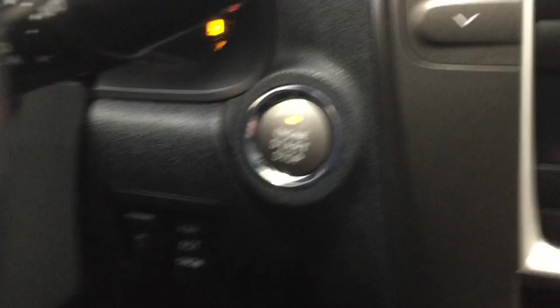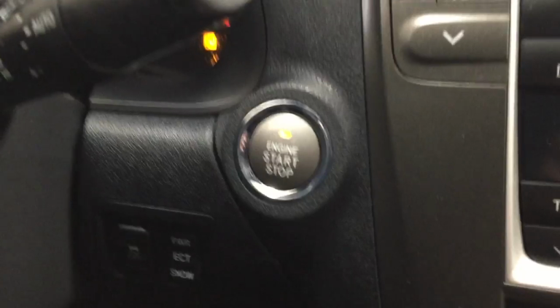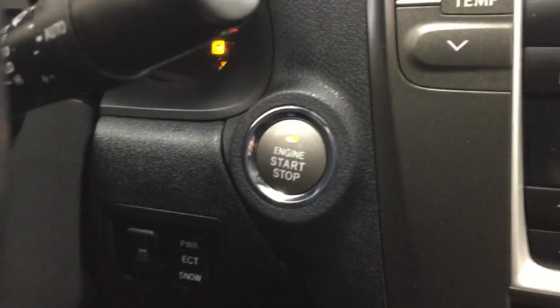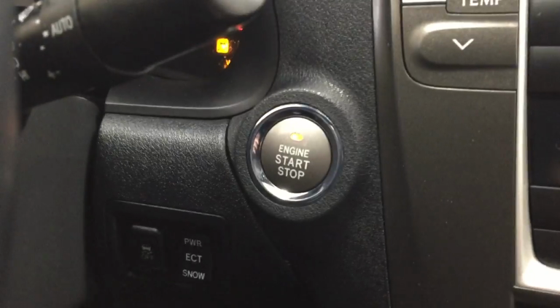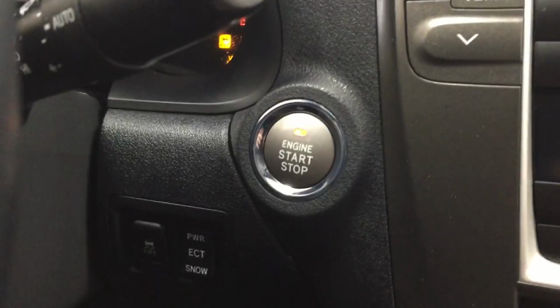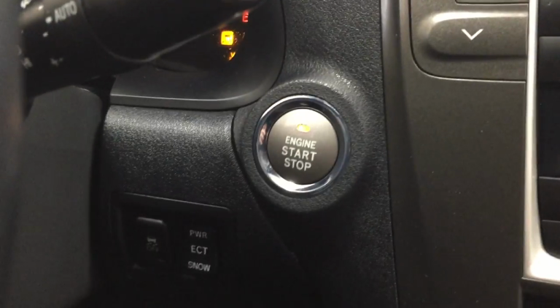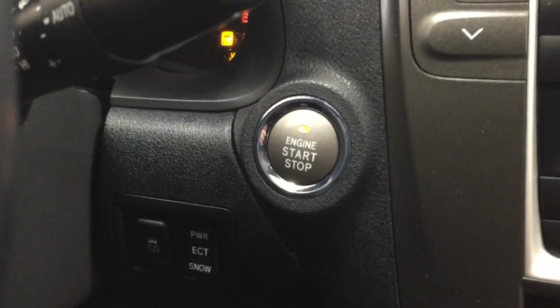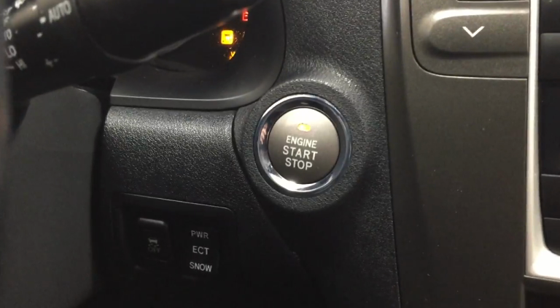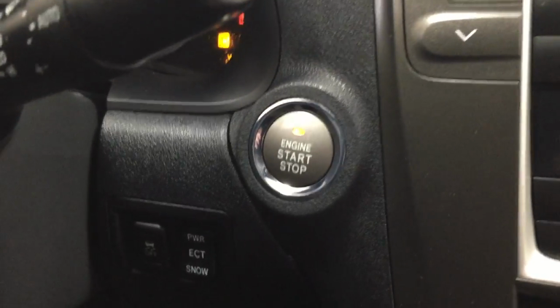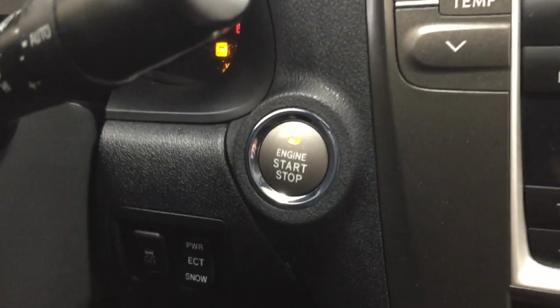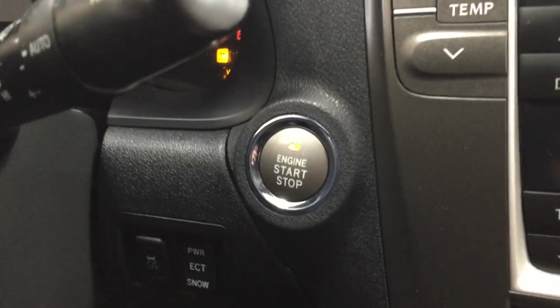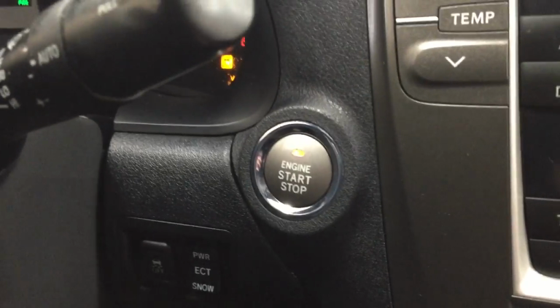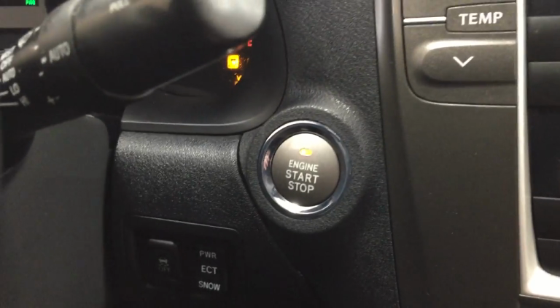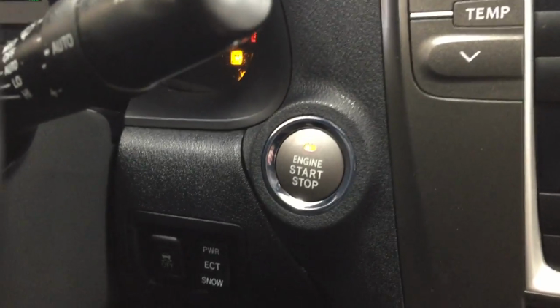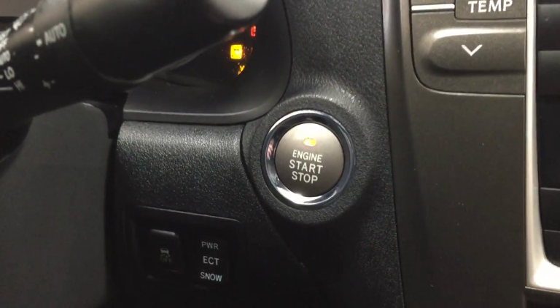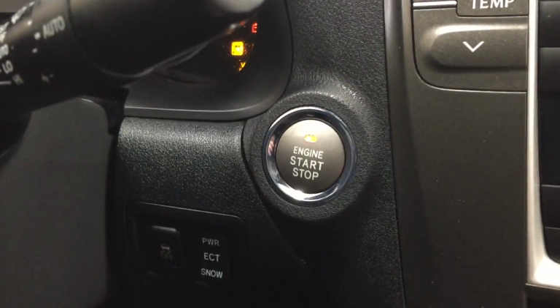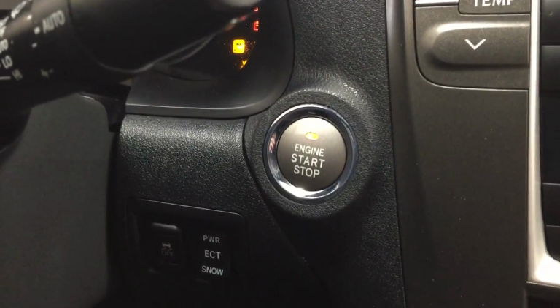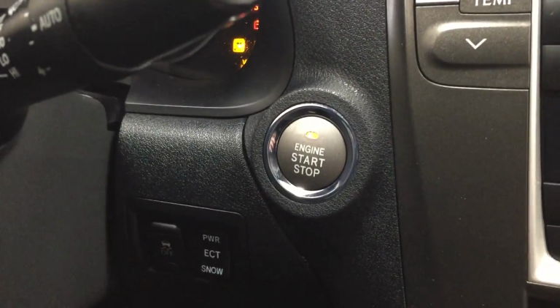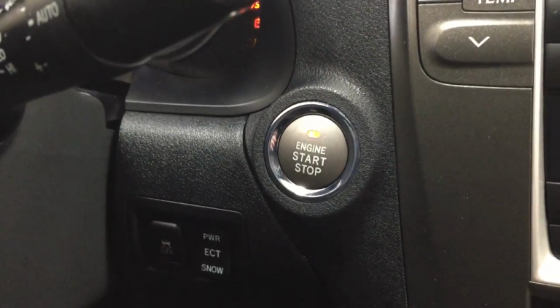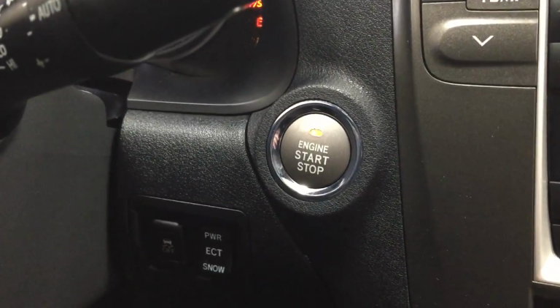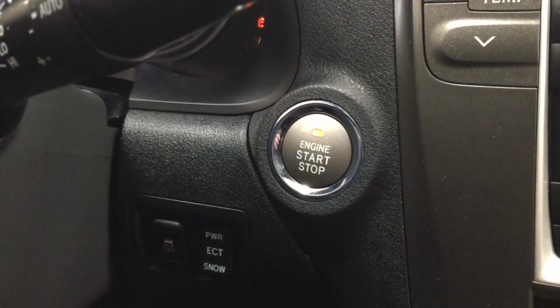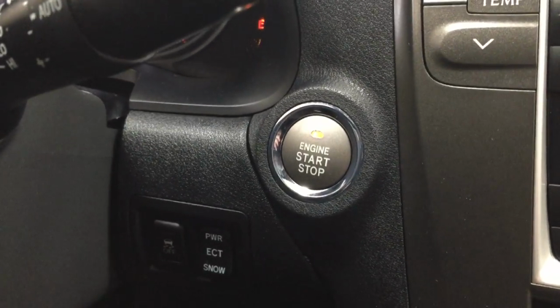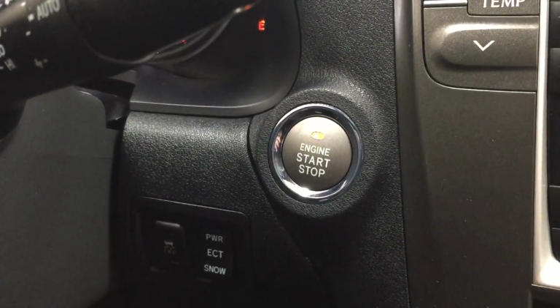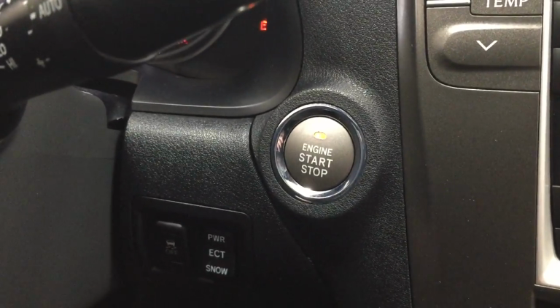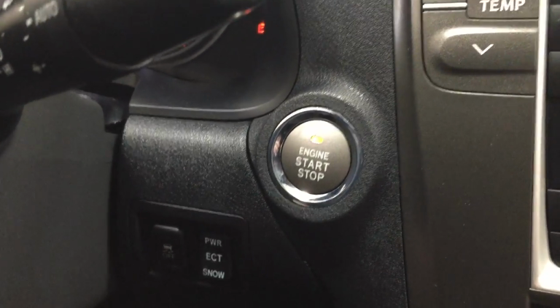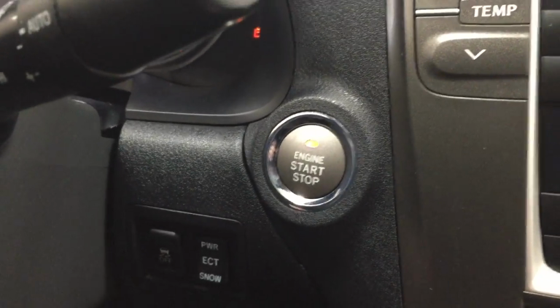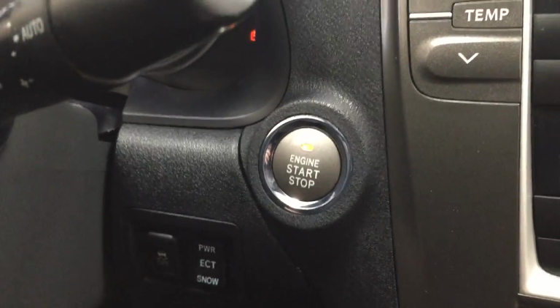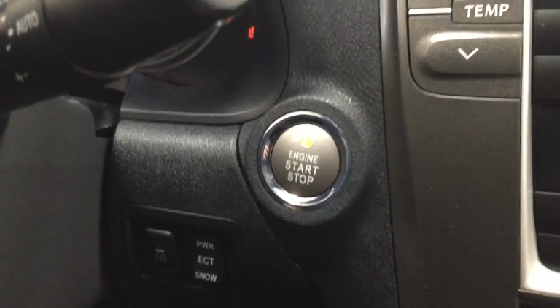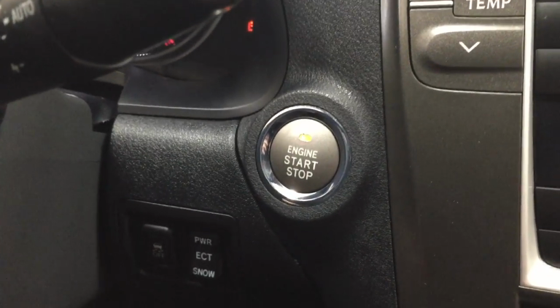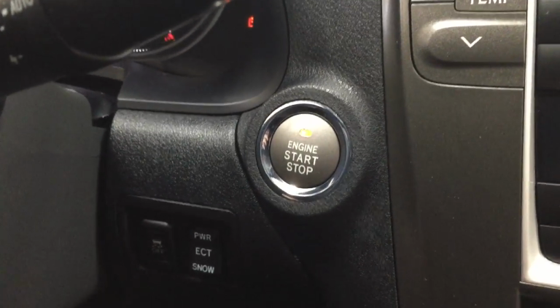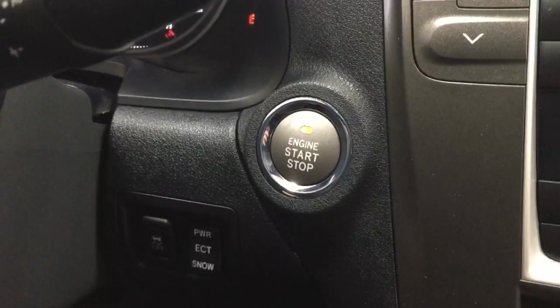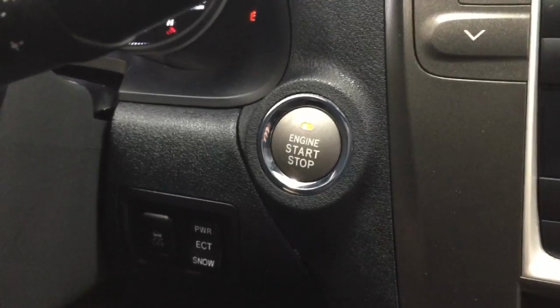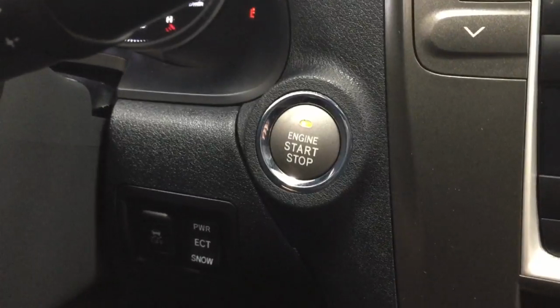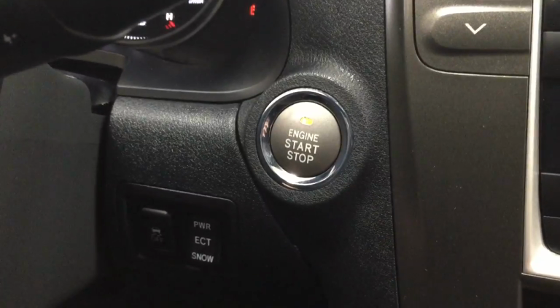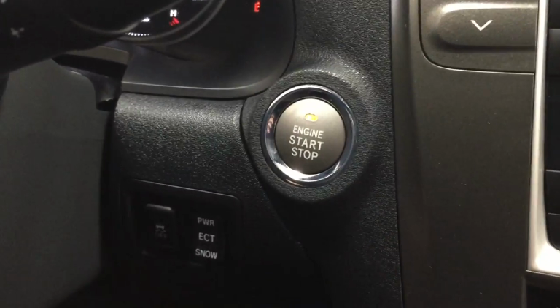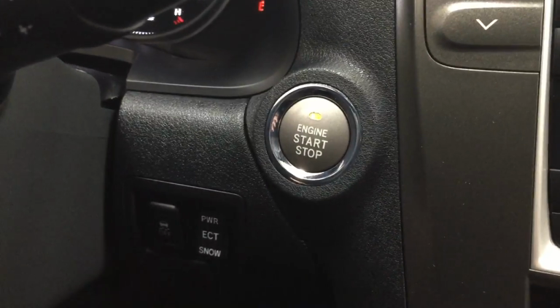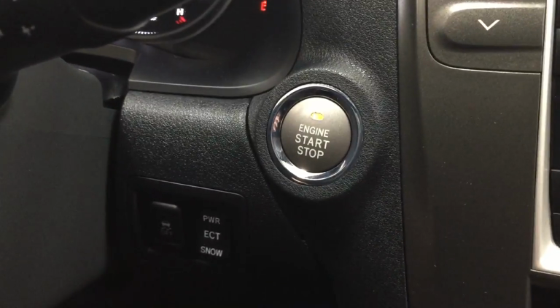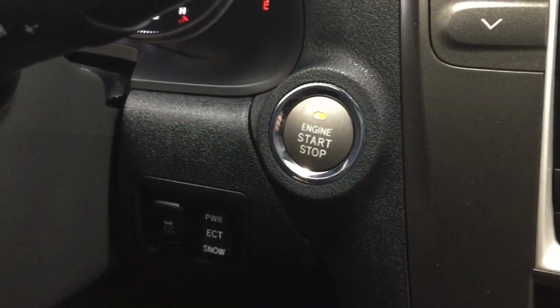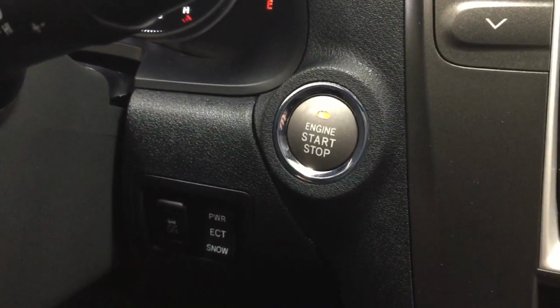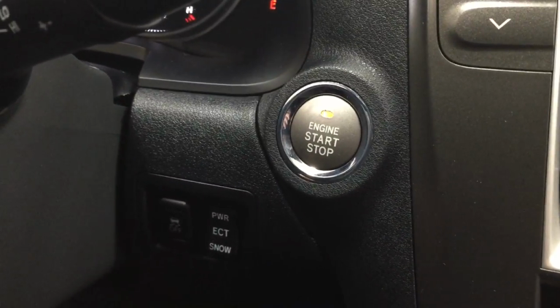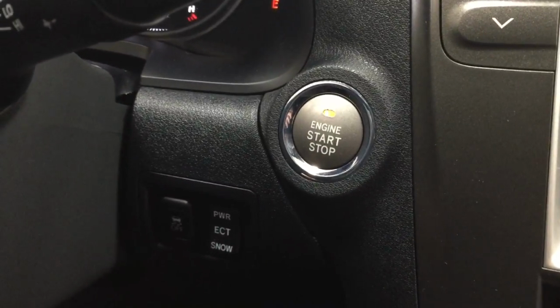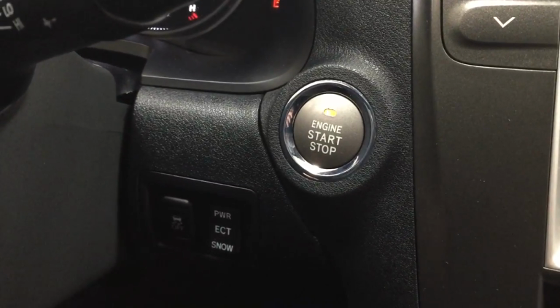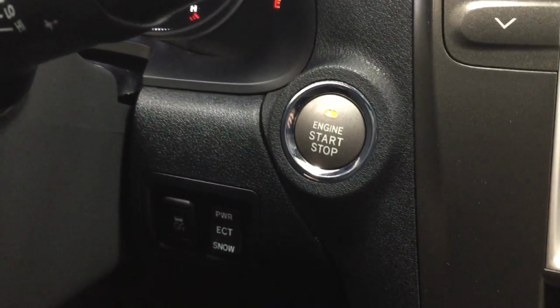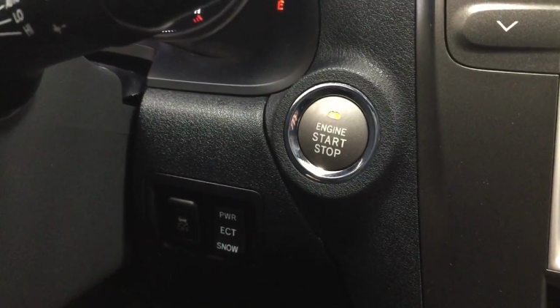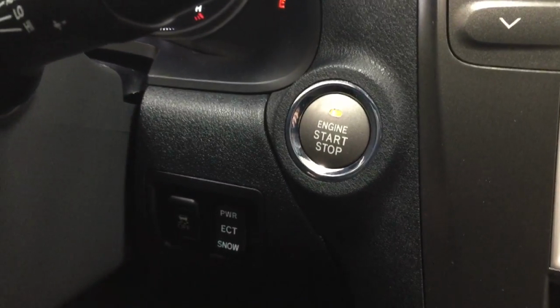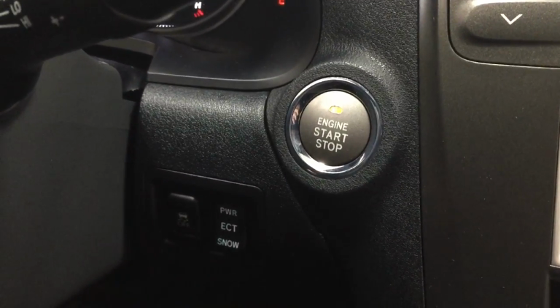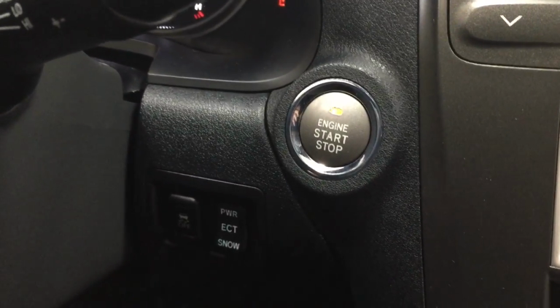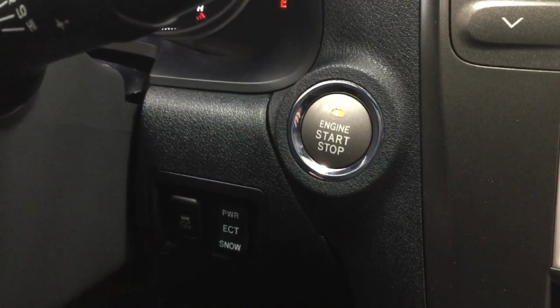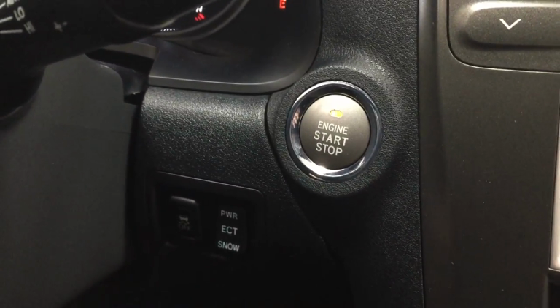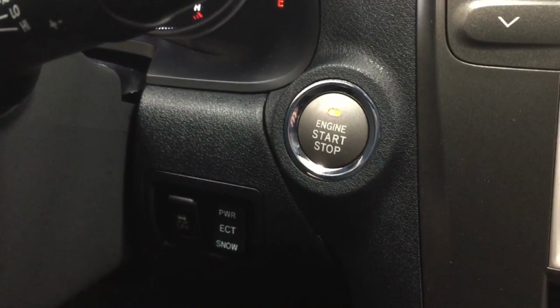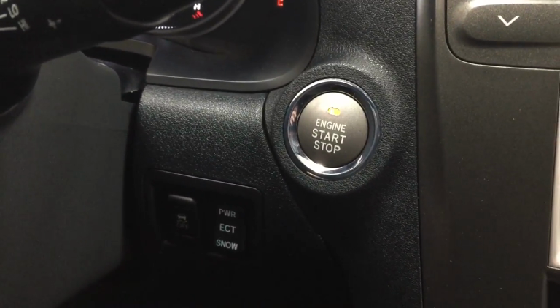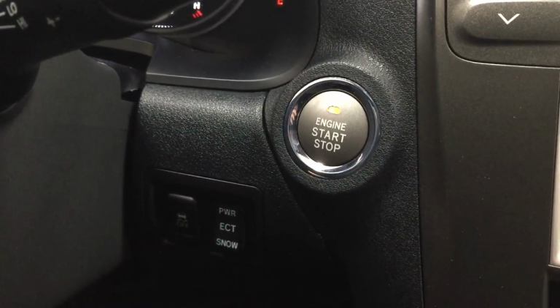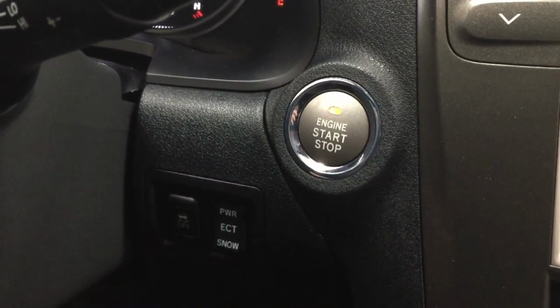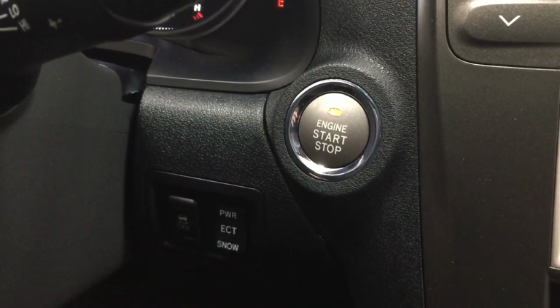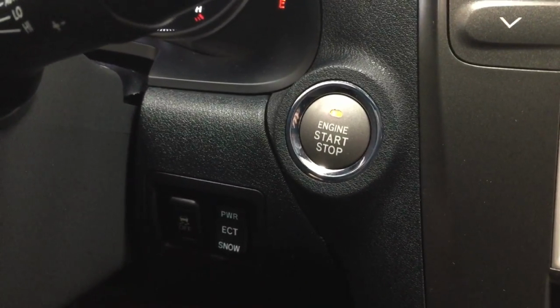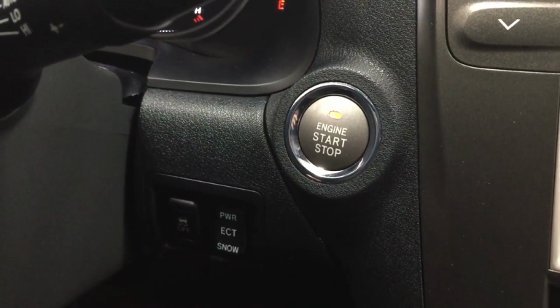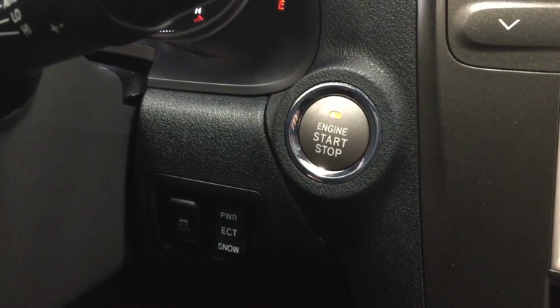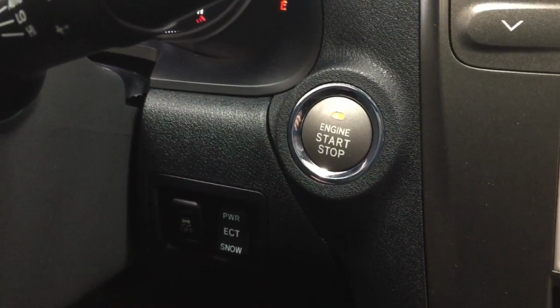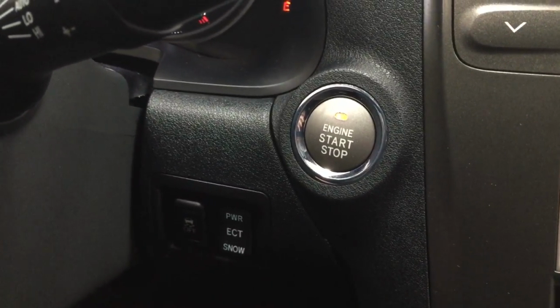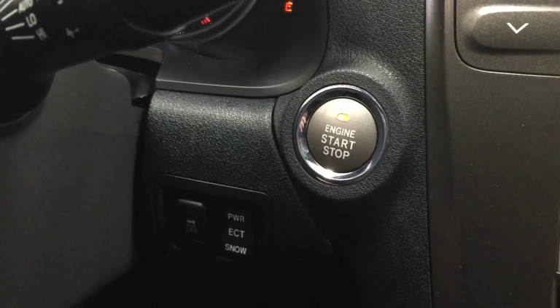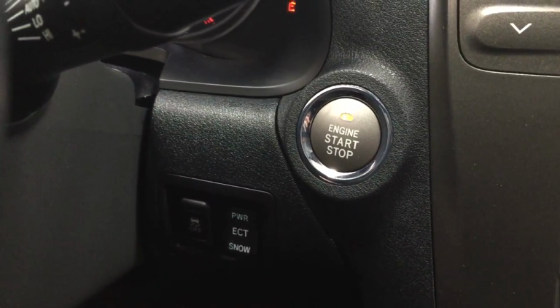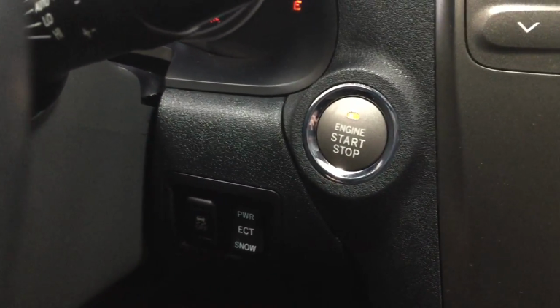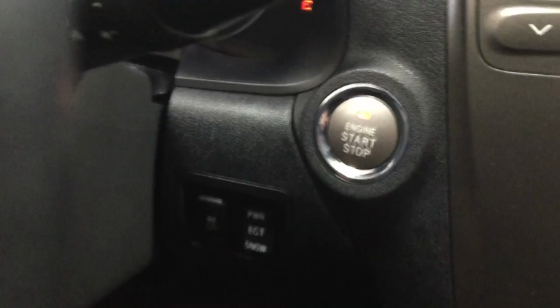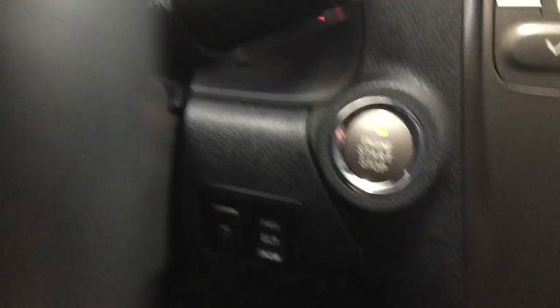One of the nice things is you do have that push button start, so all you have to do is put your foot on the brake, hit the push button, and it will start up for you automatically.